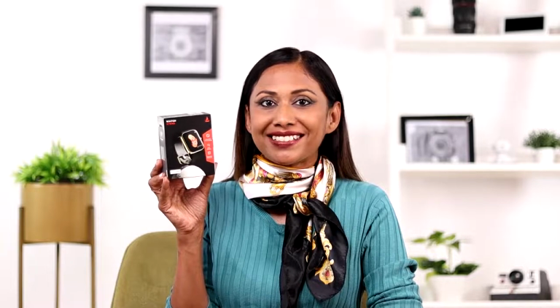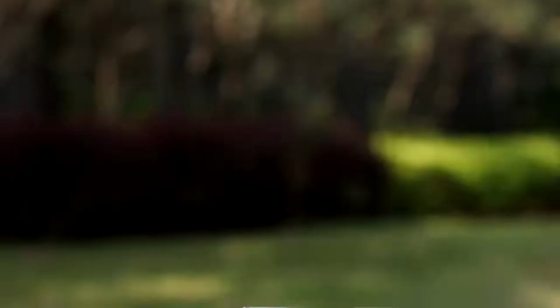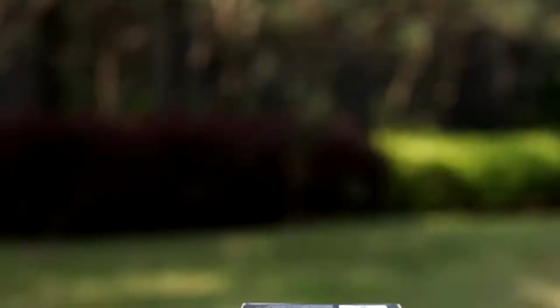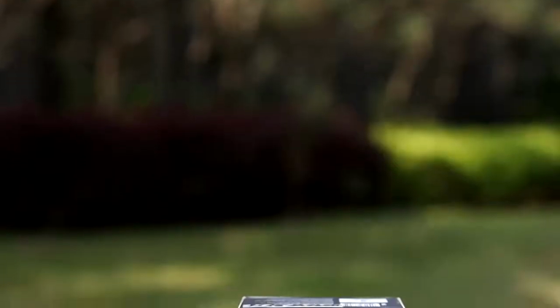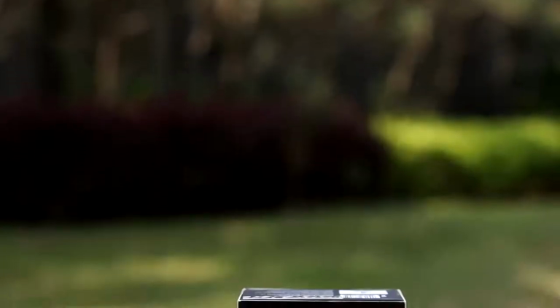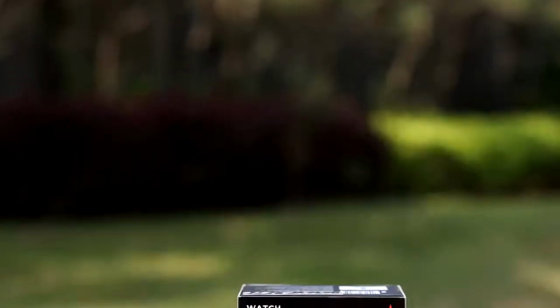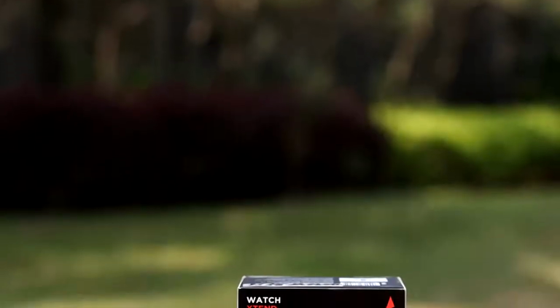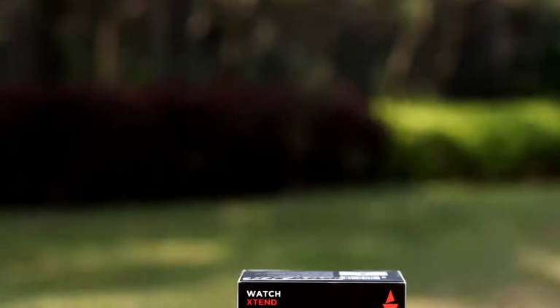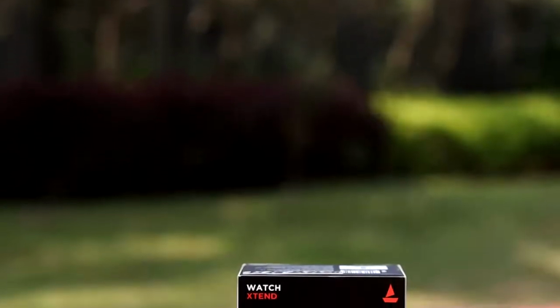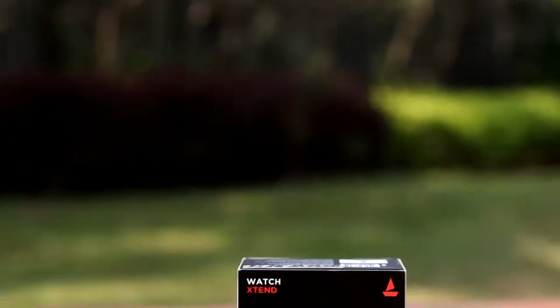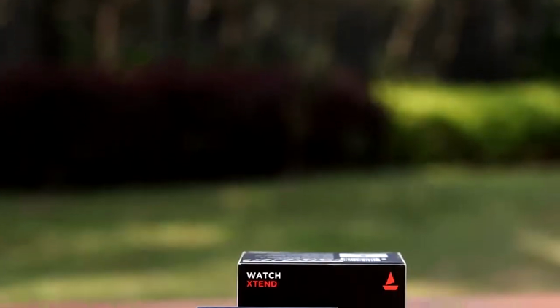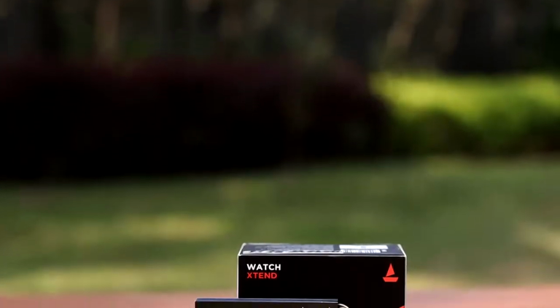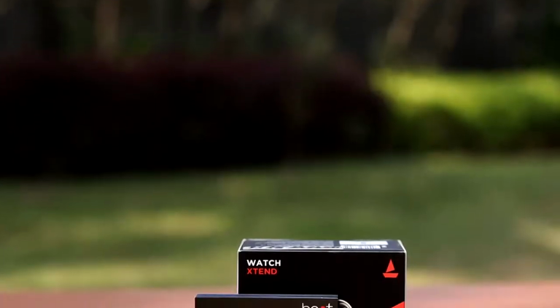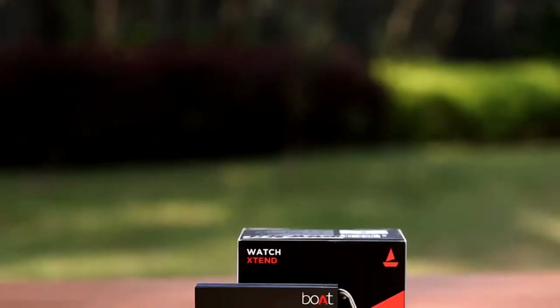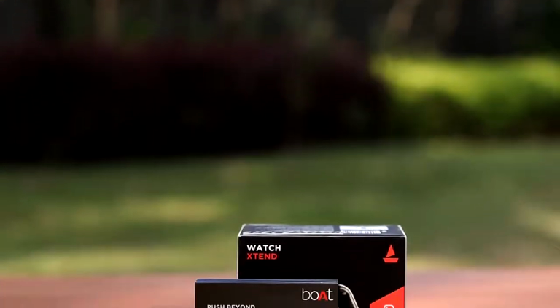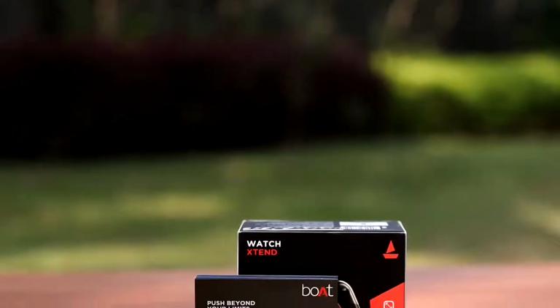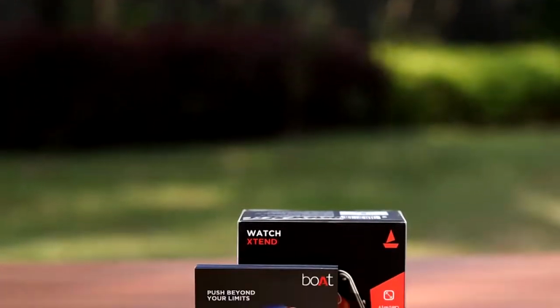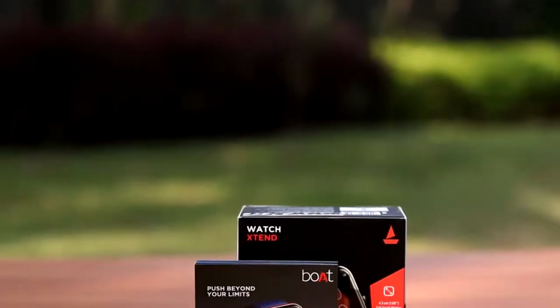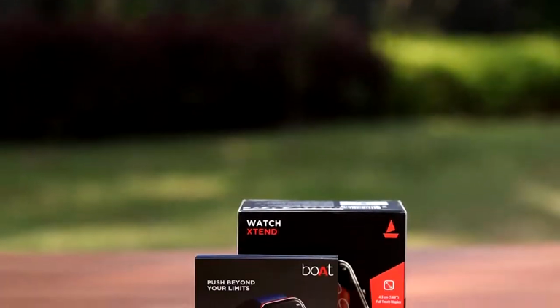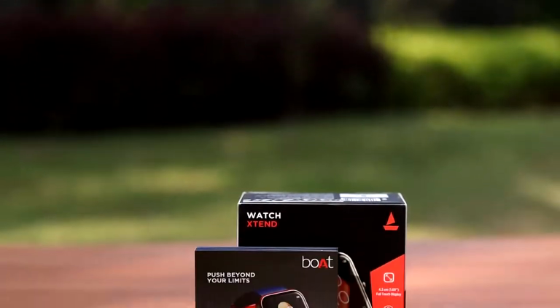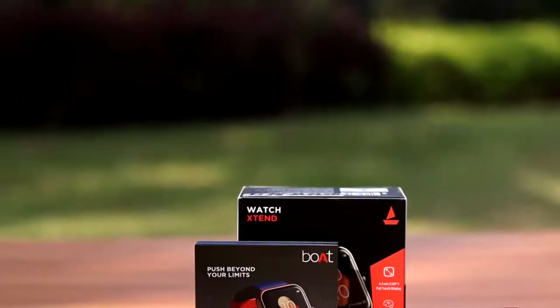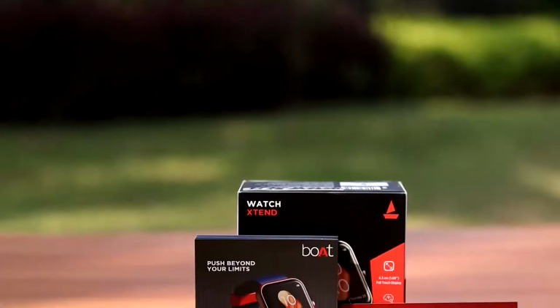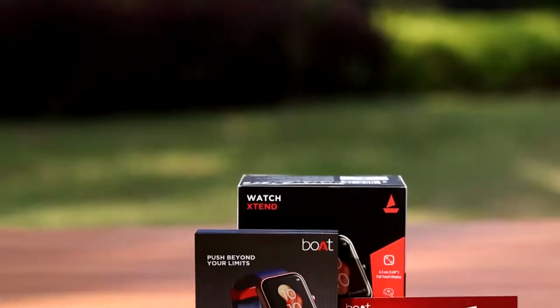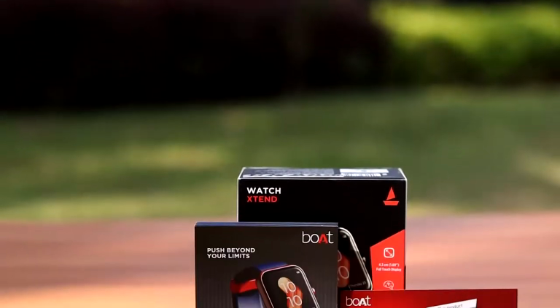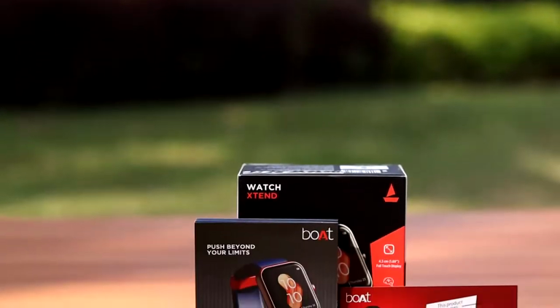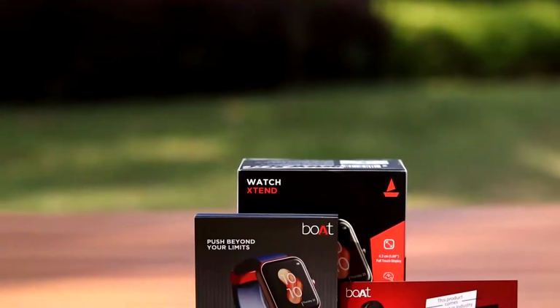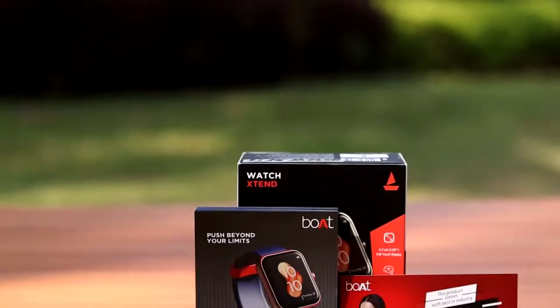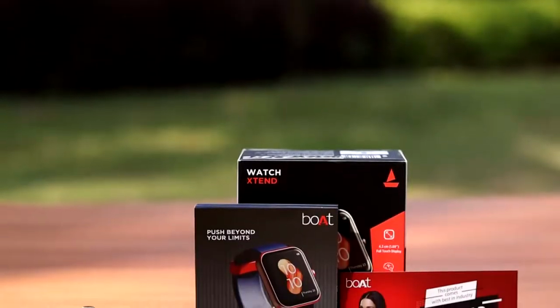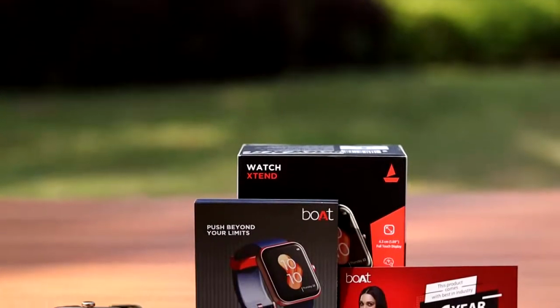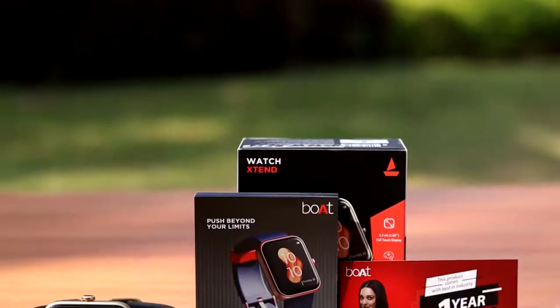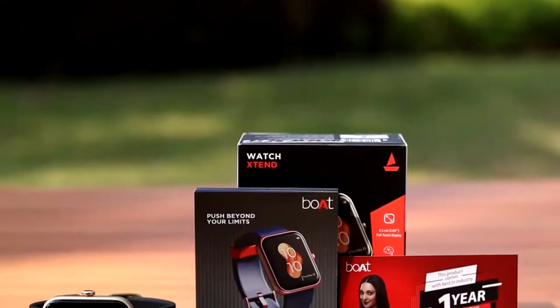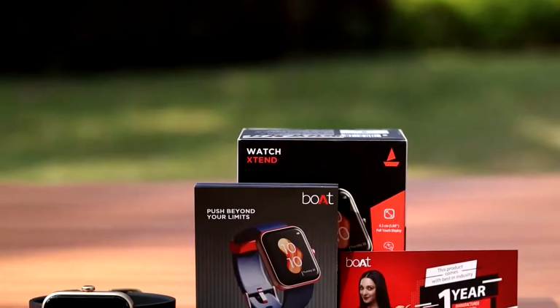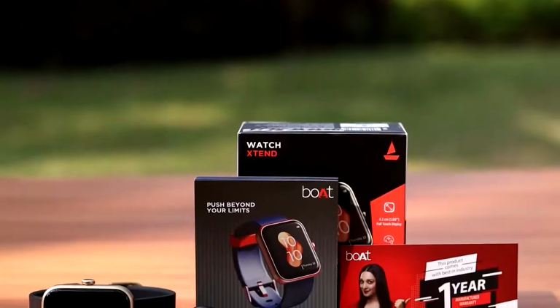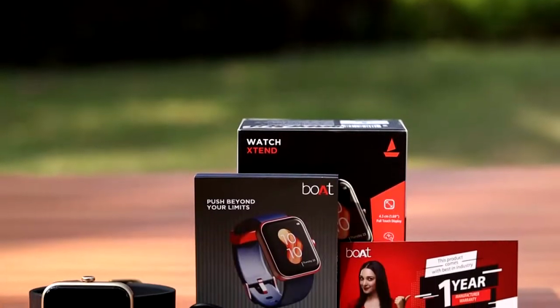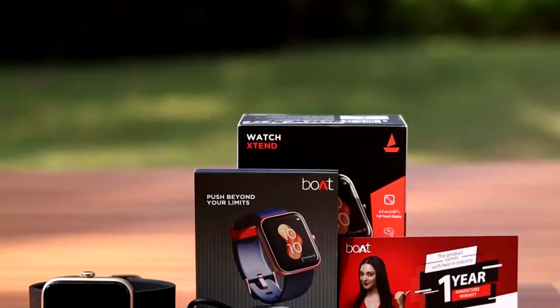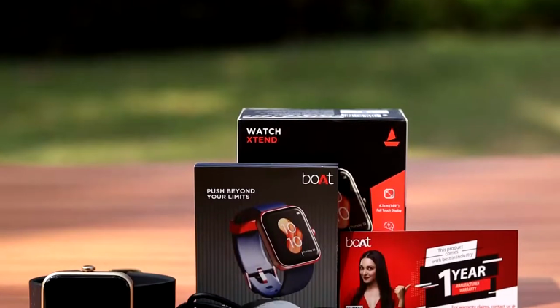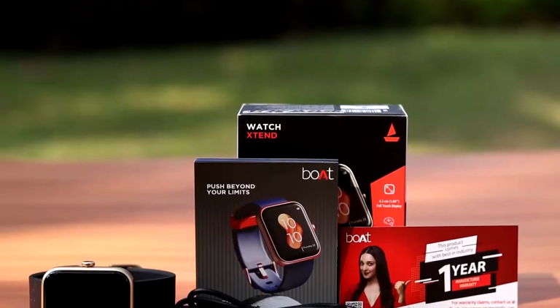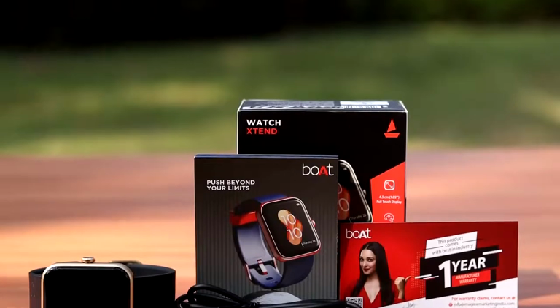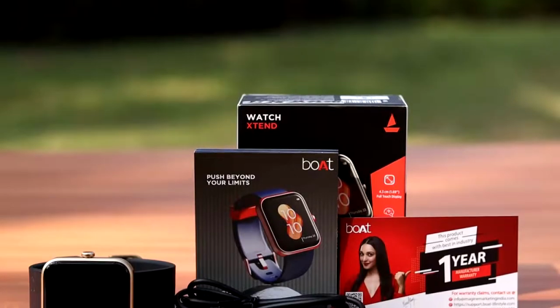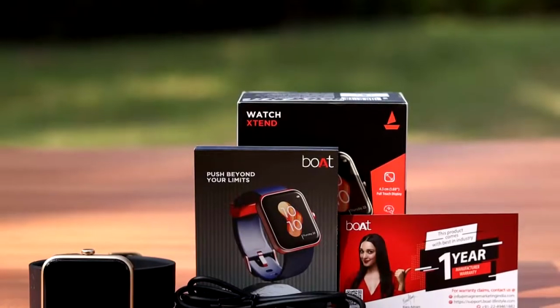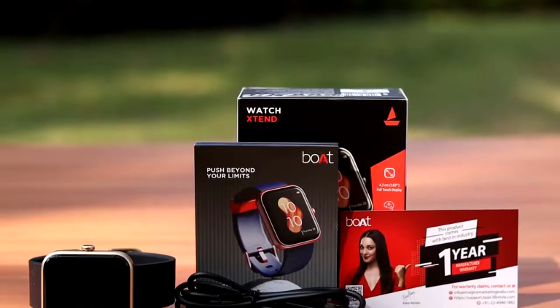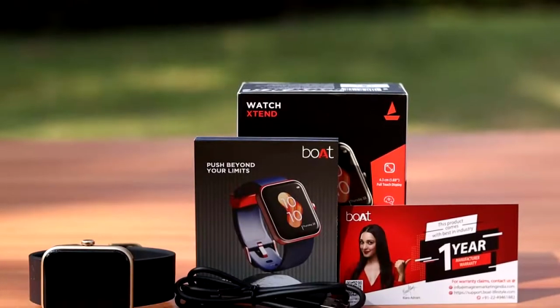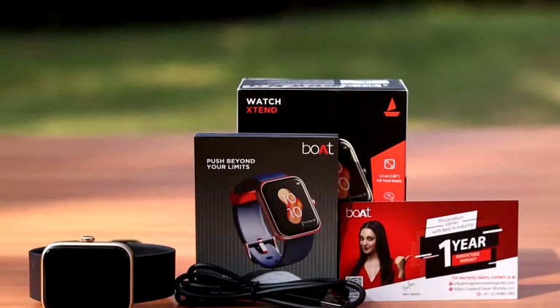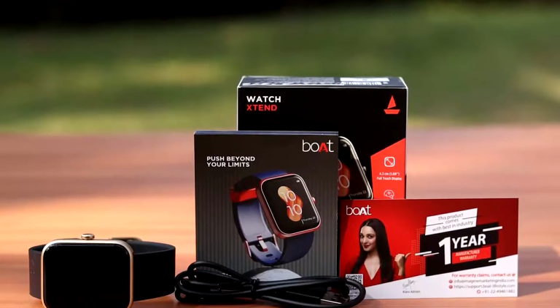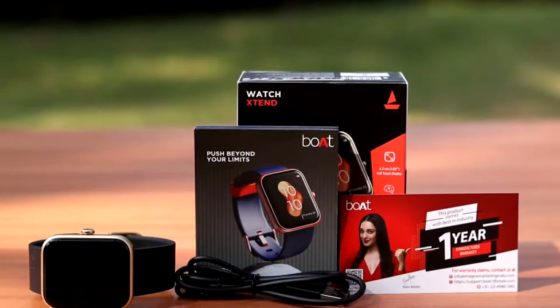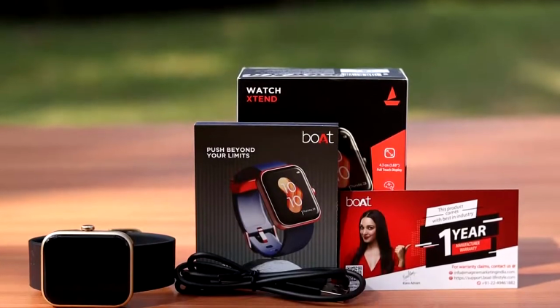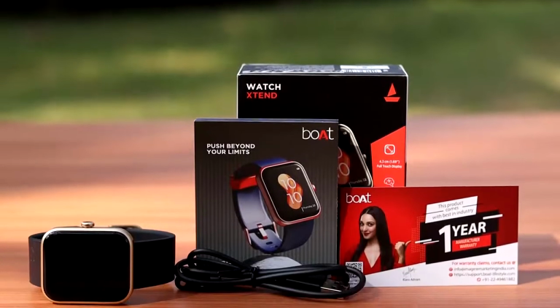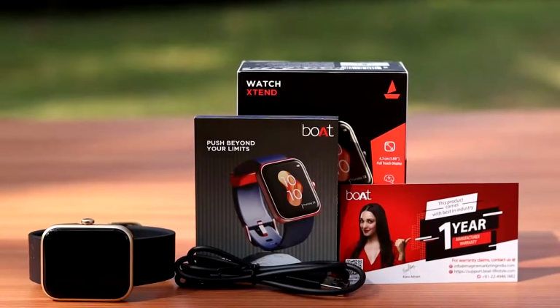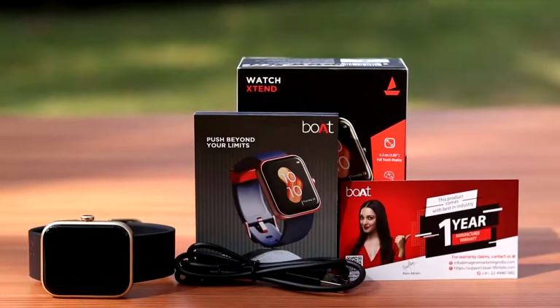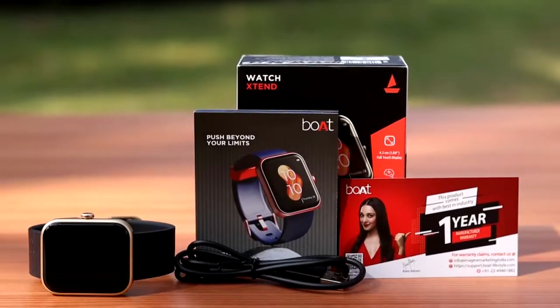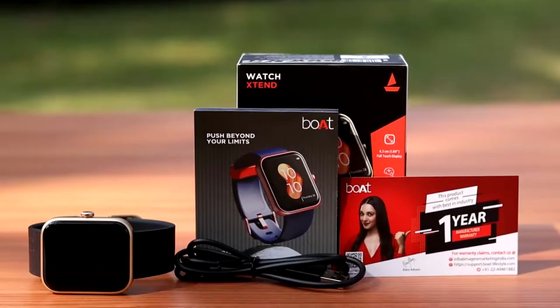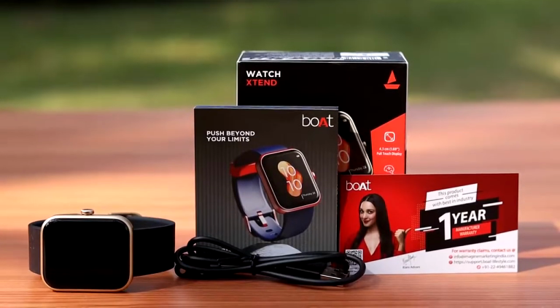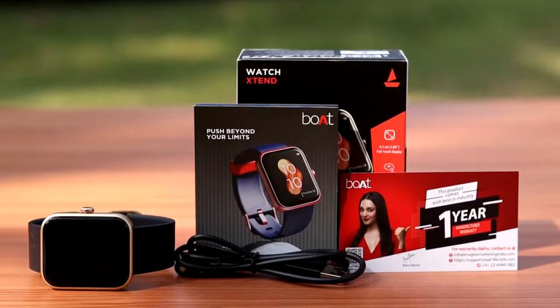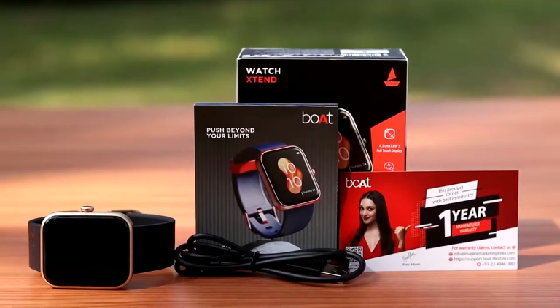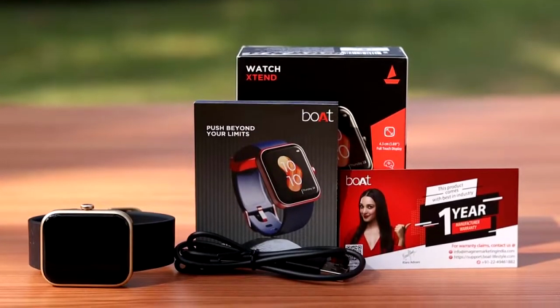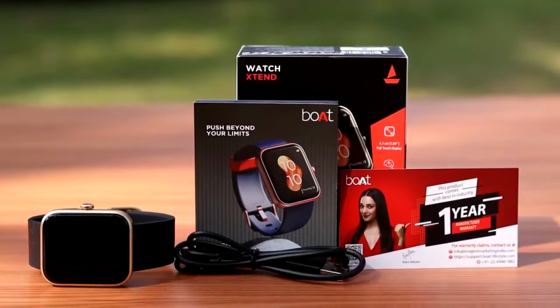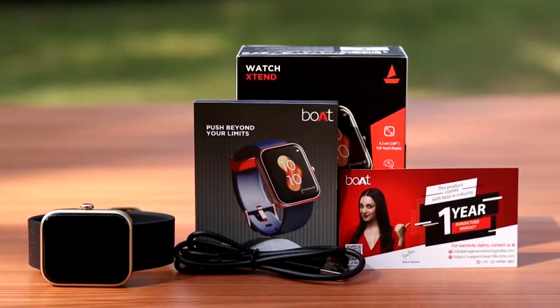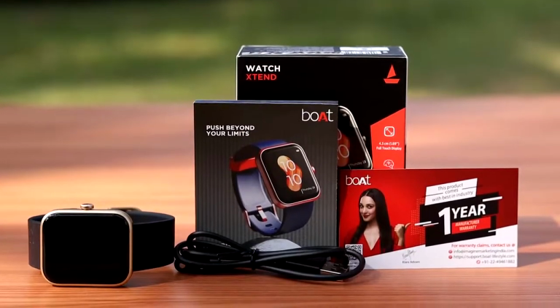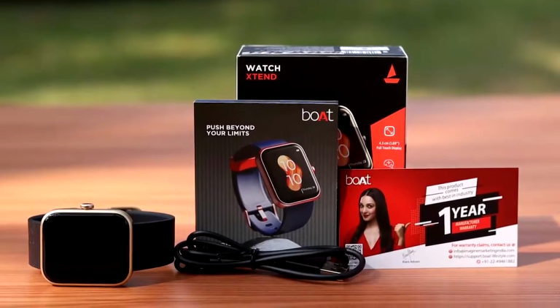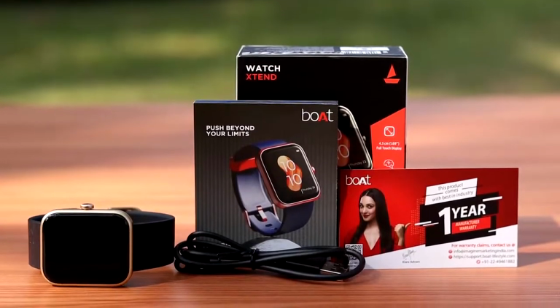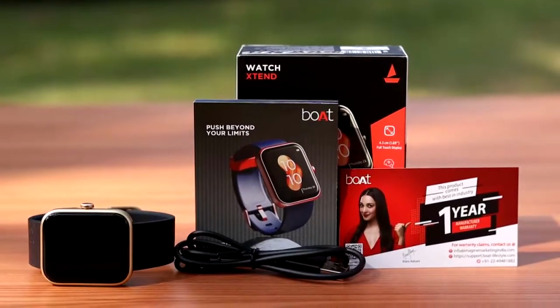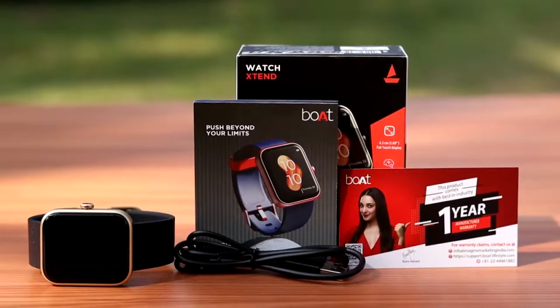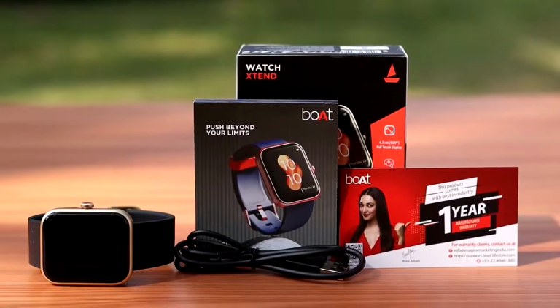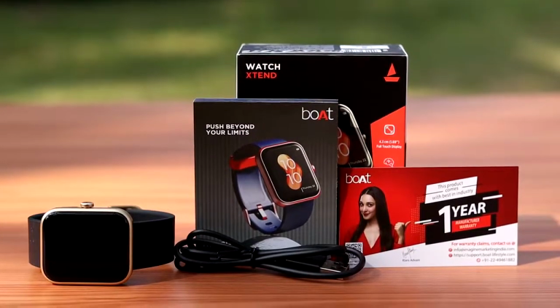Opening the box, you will find the watch X10, a USB magnetic charging cable, user manual and warranty card.